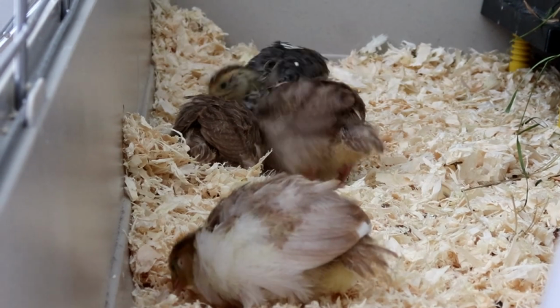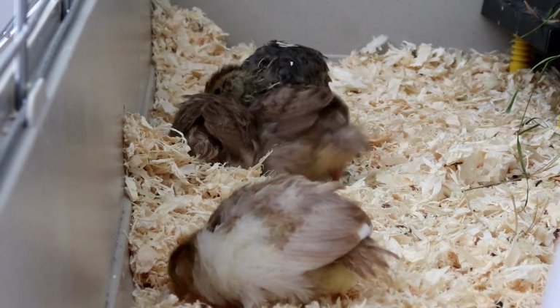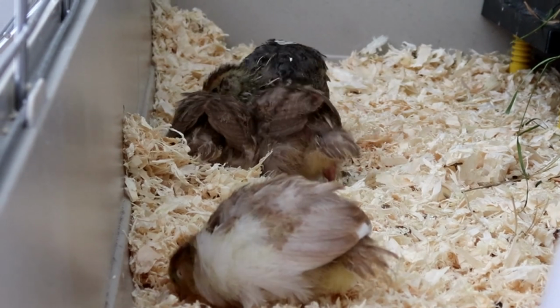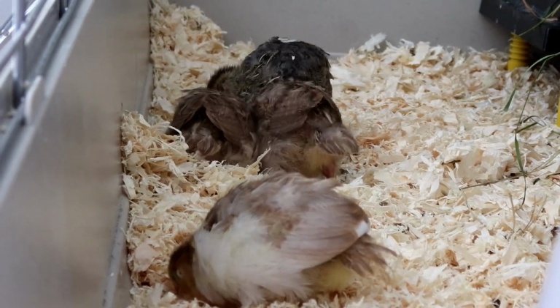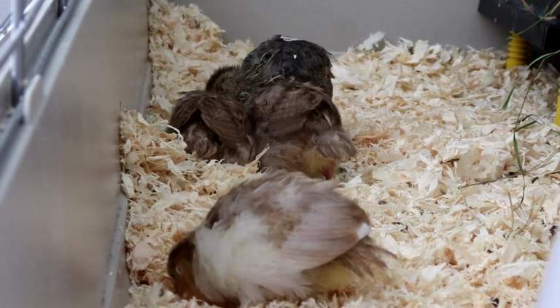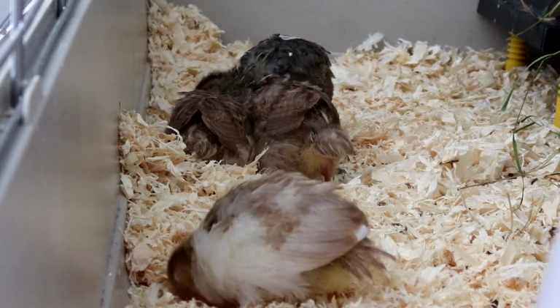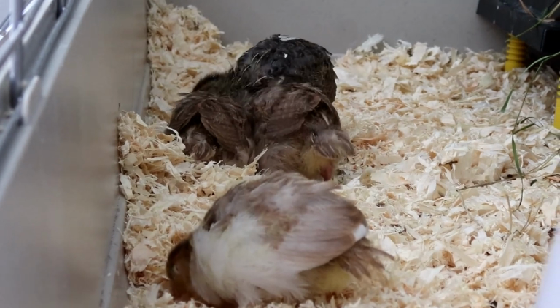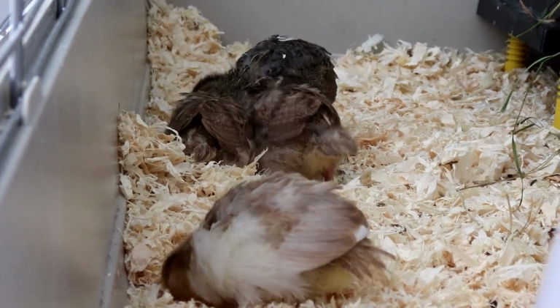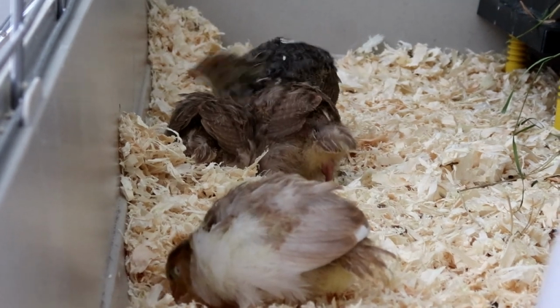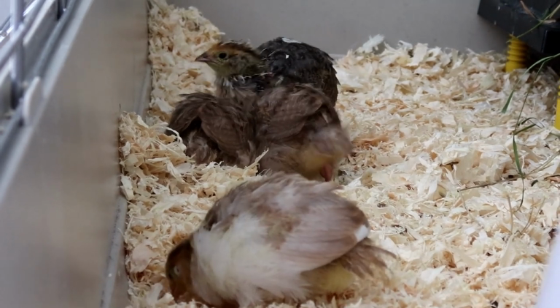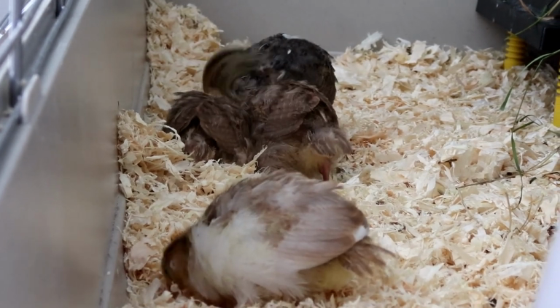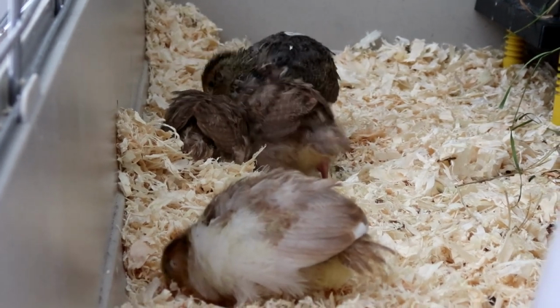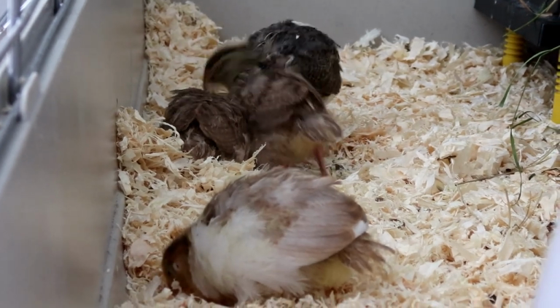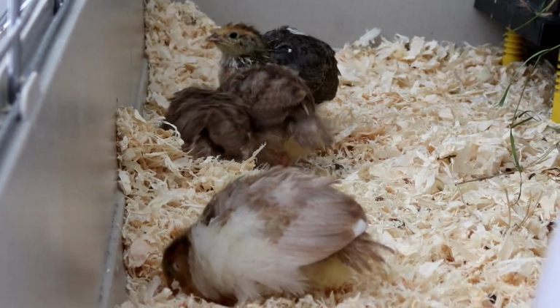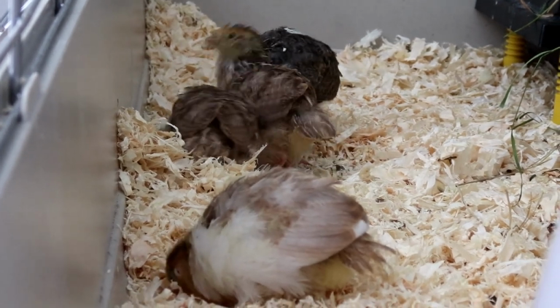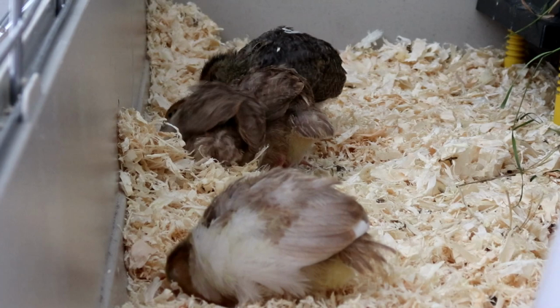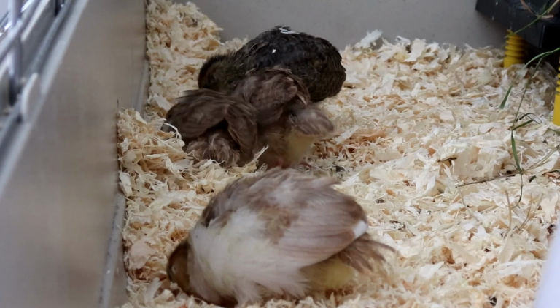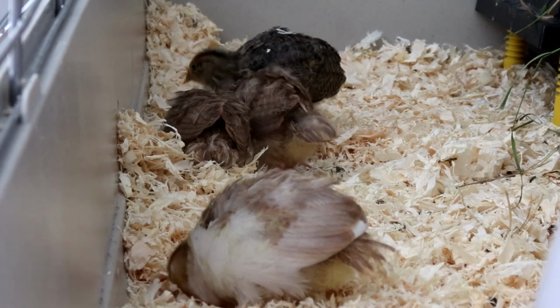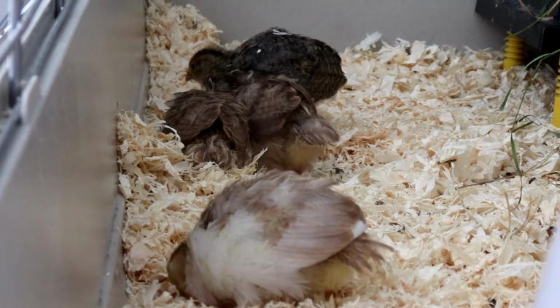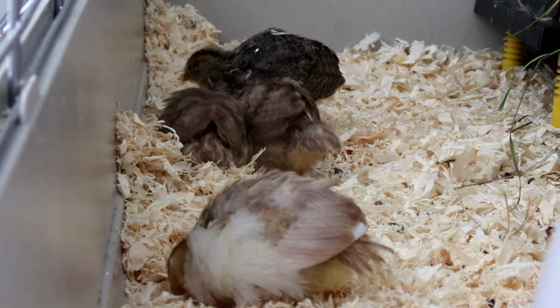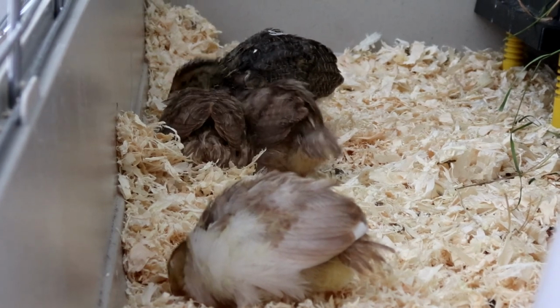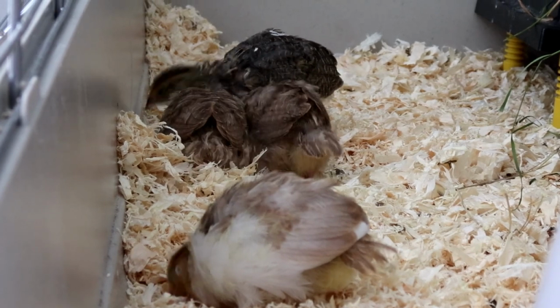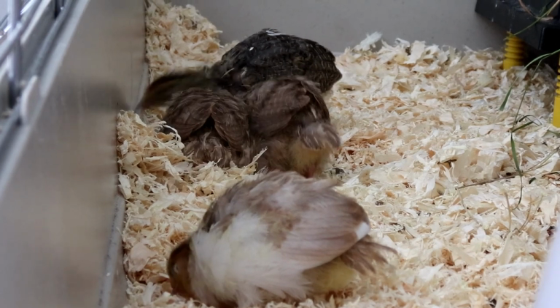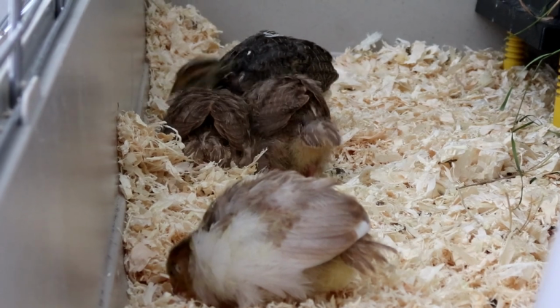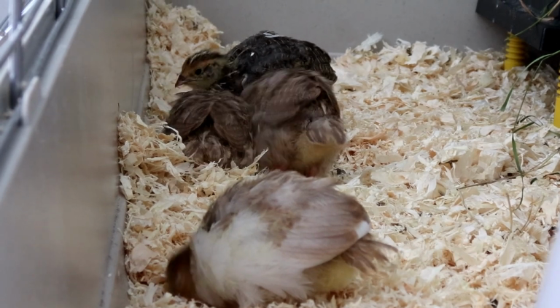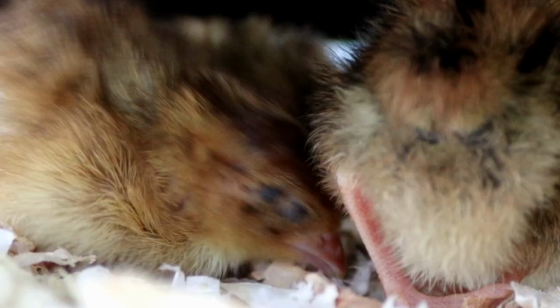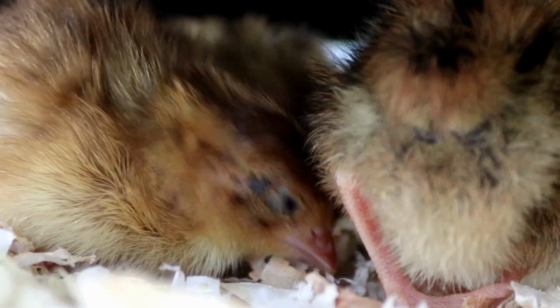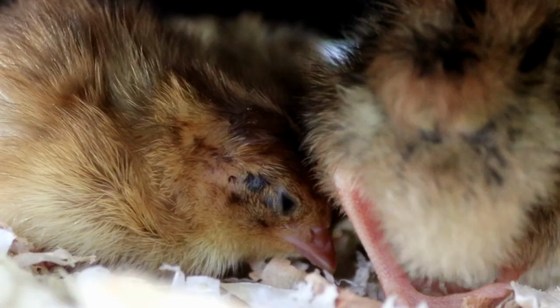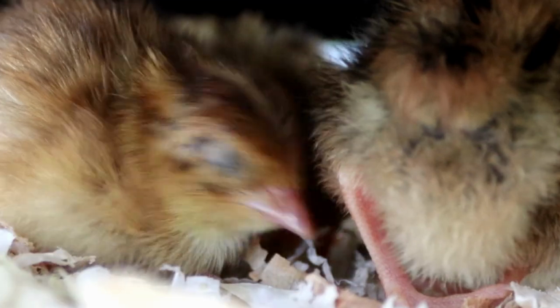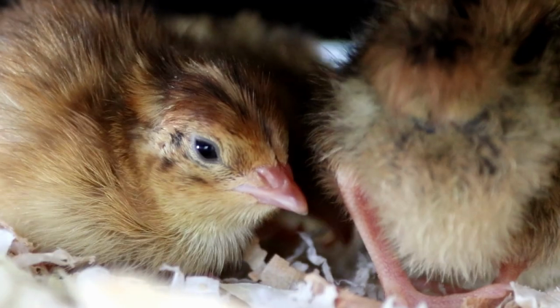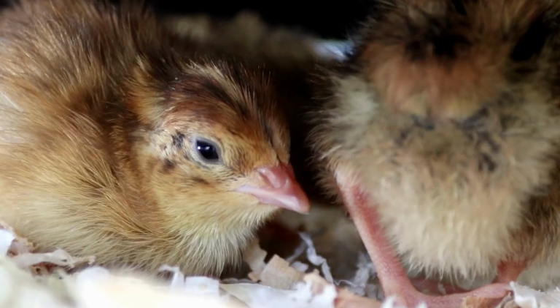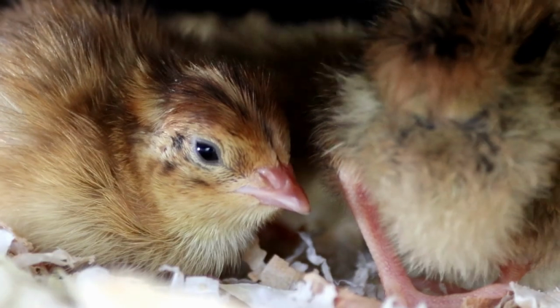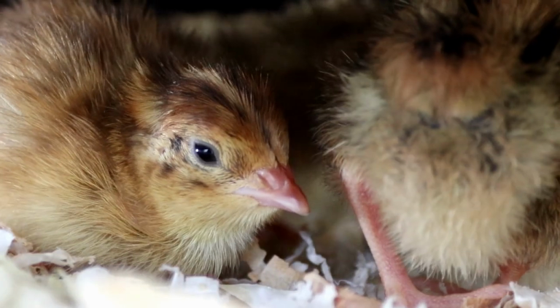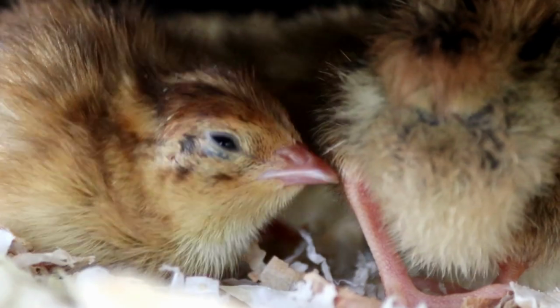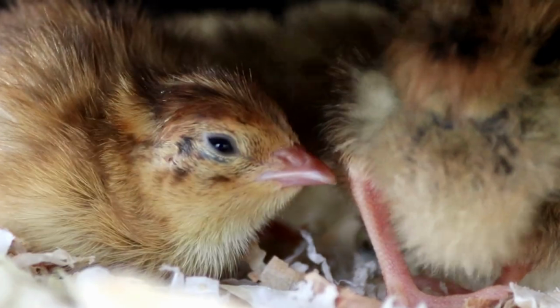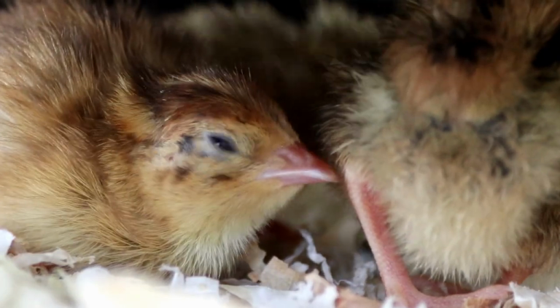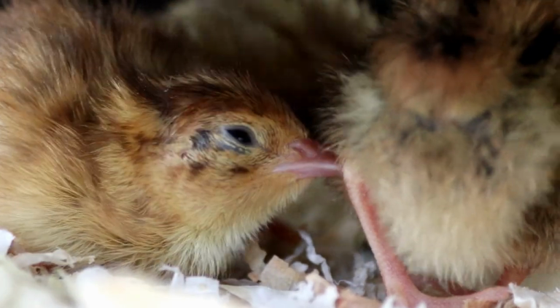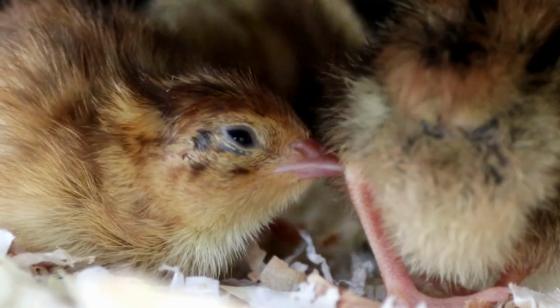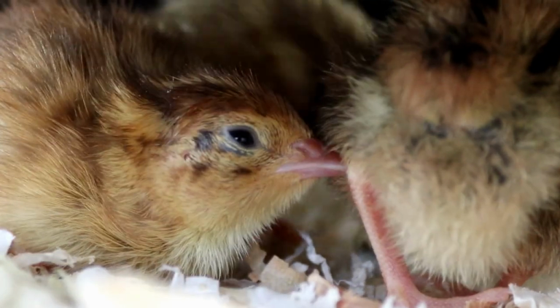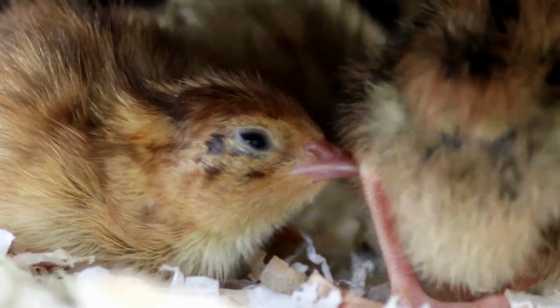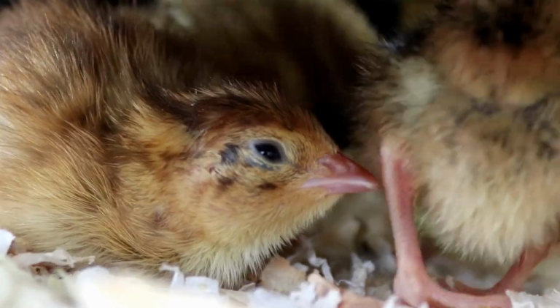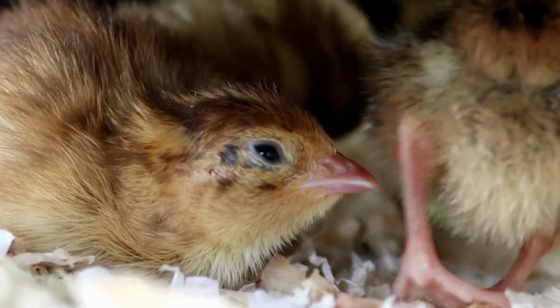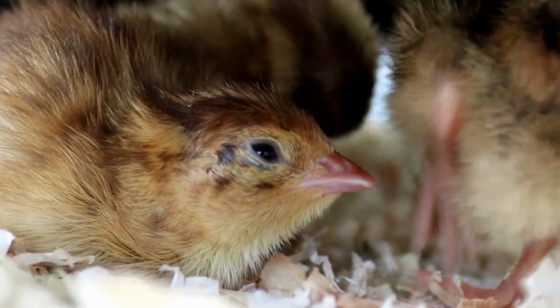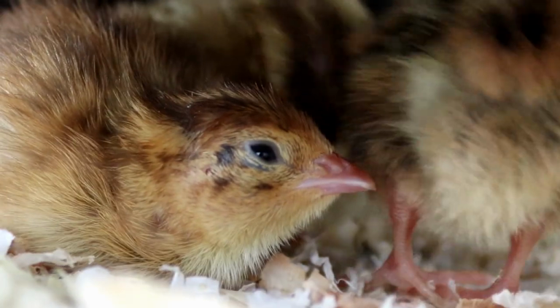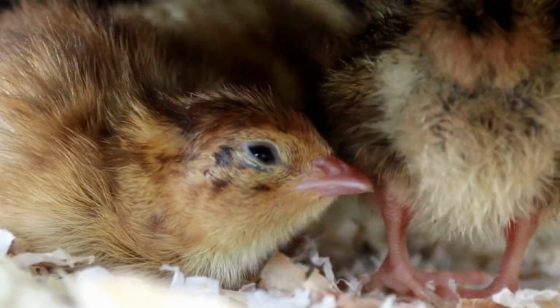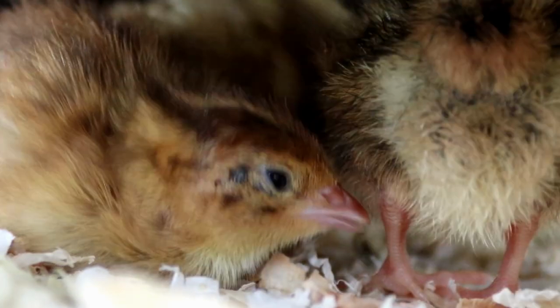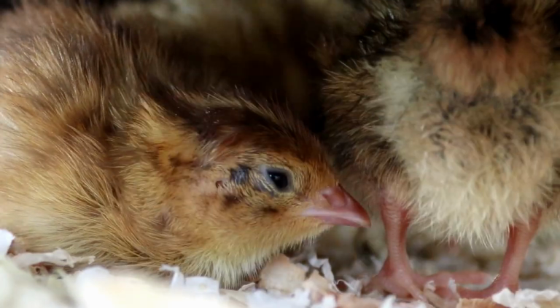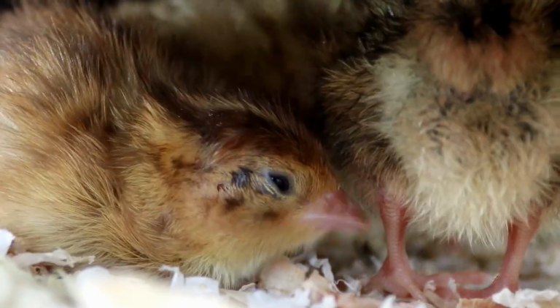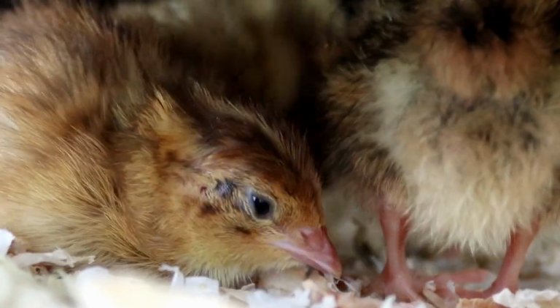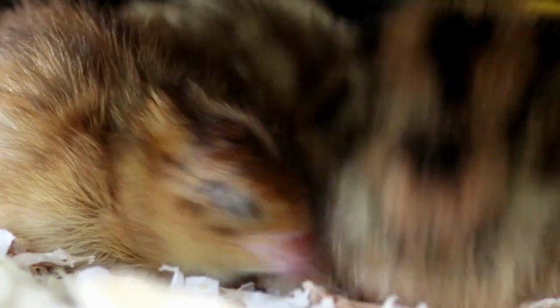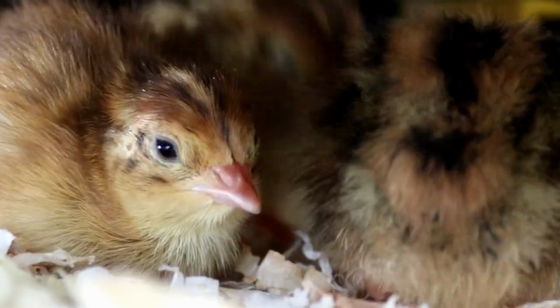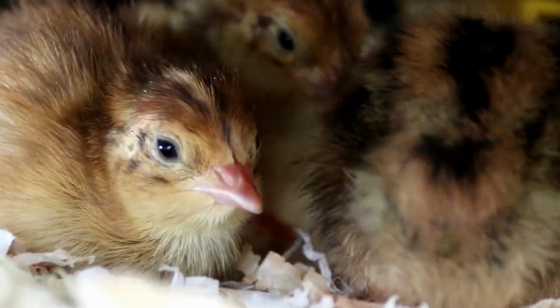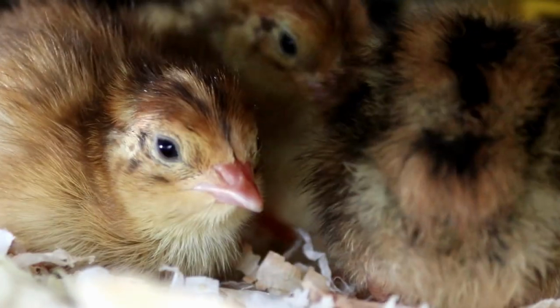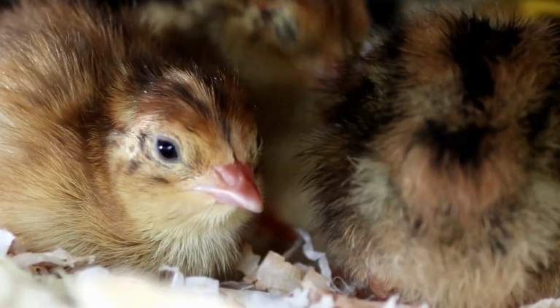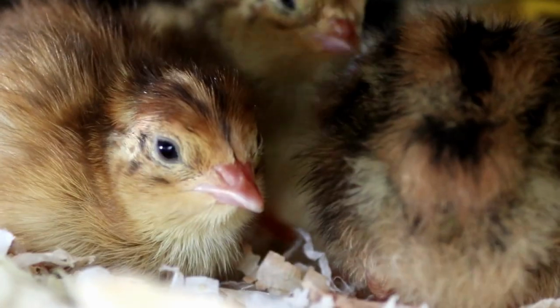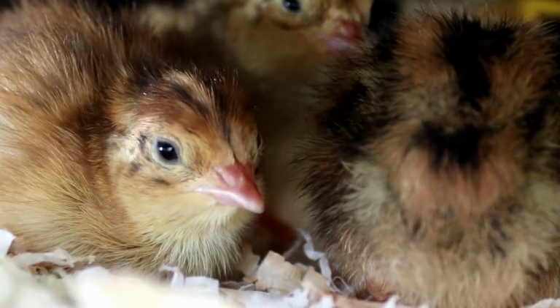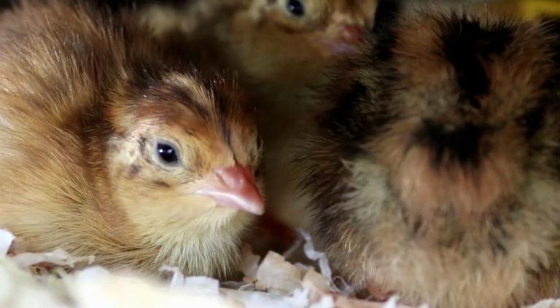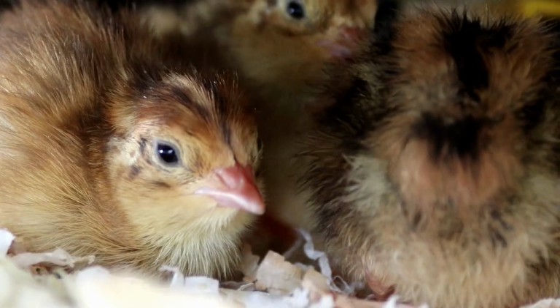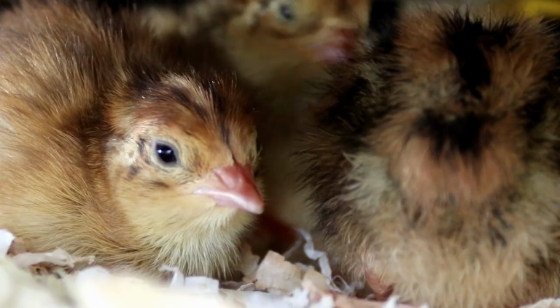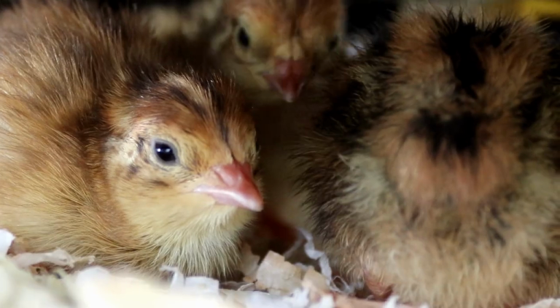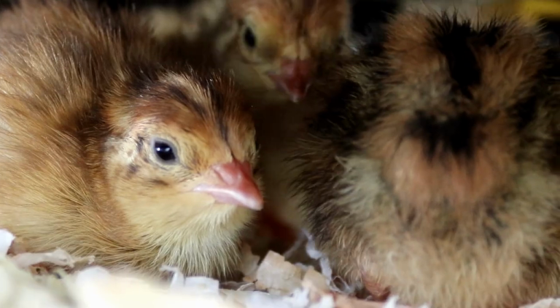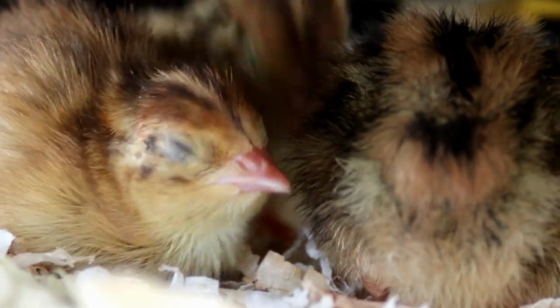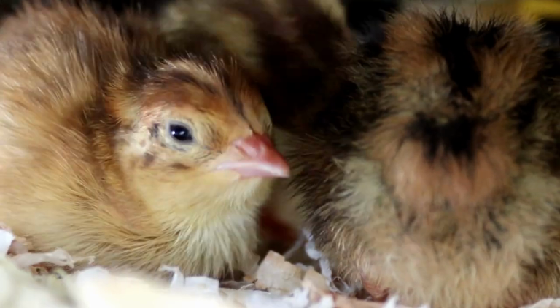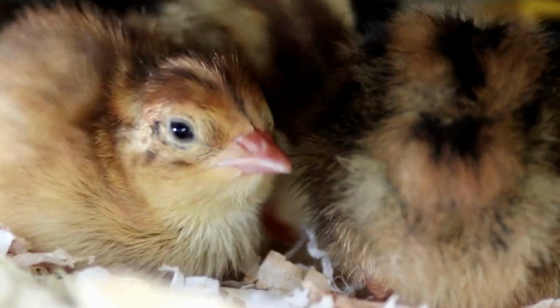Hello everyone and welcome to another video! Today I wanted to talk about when quail chicks no longer need a heat source.